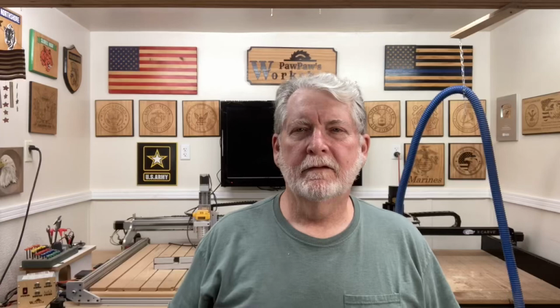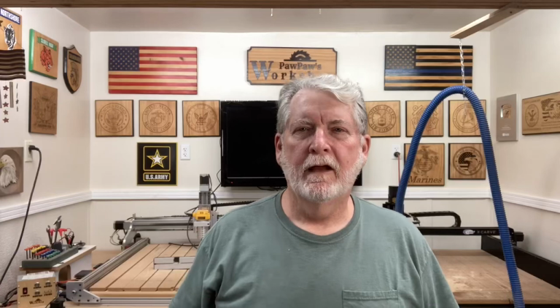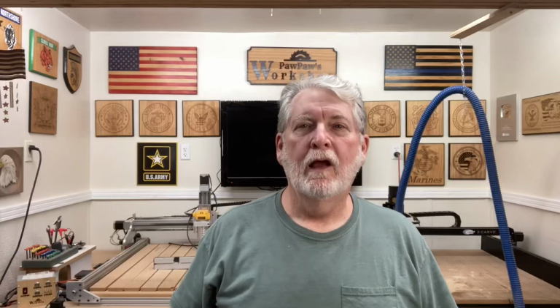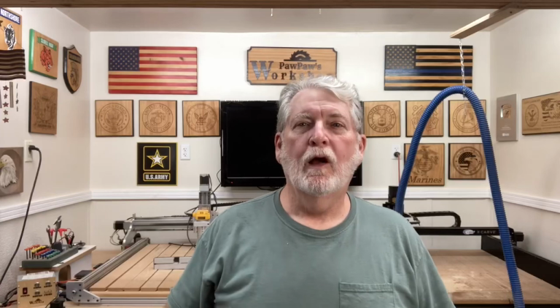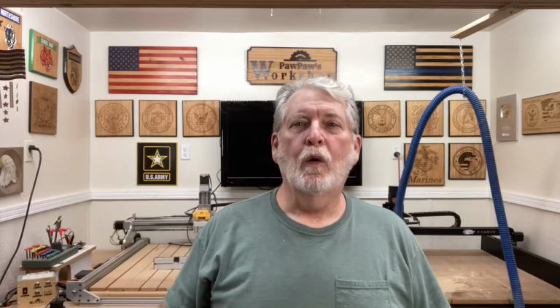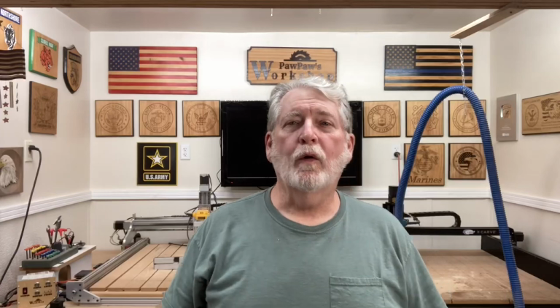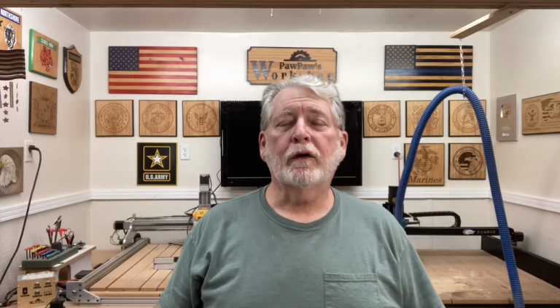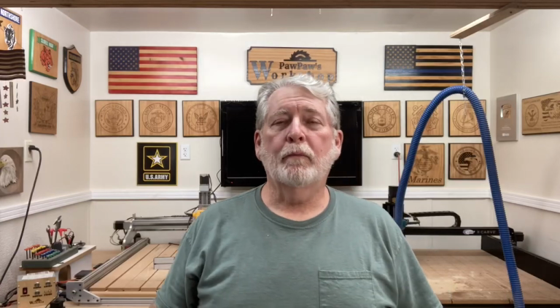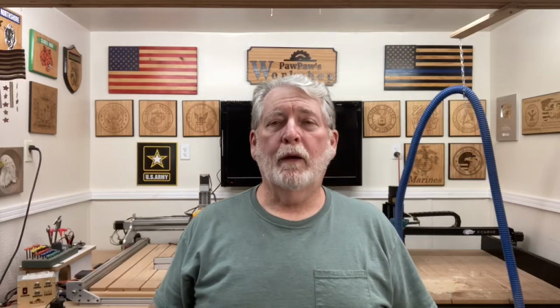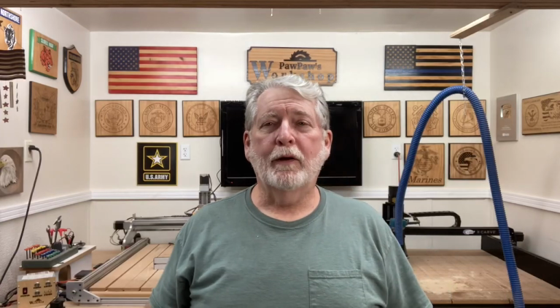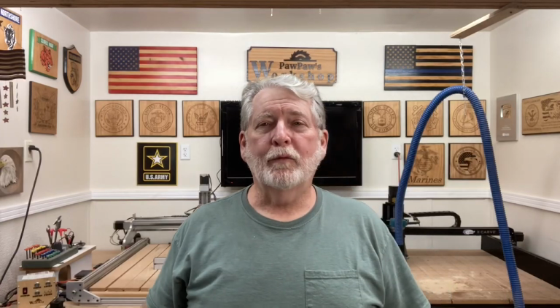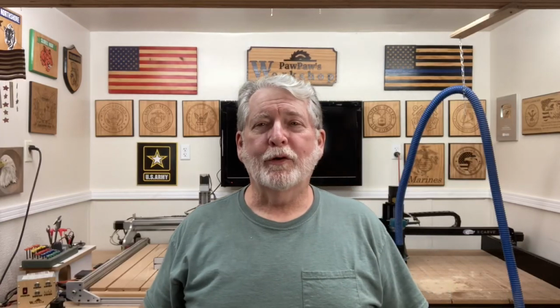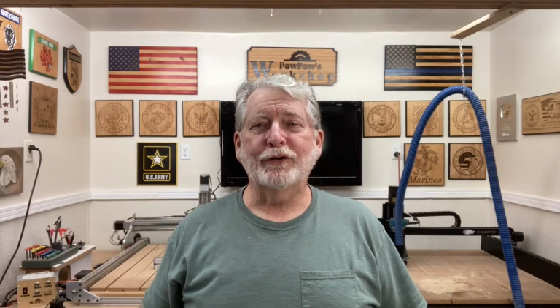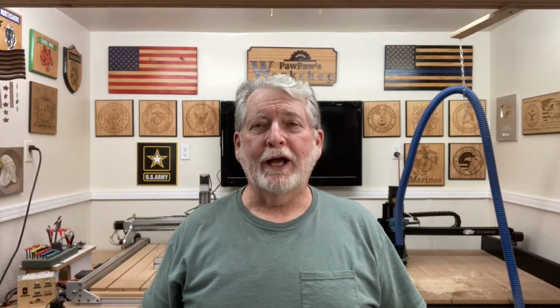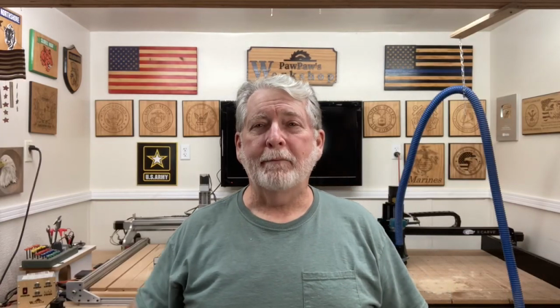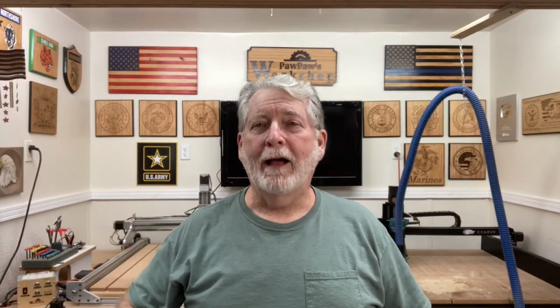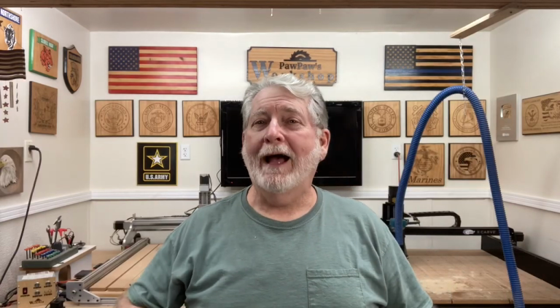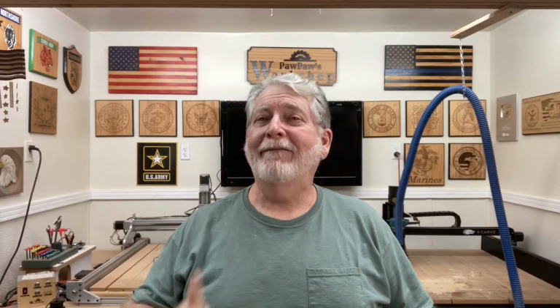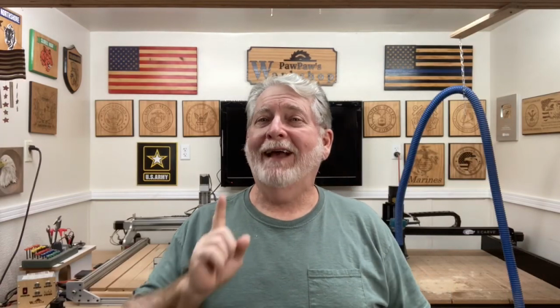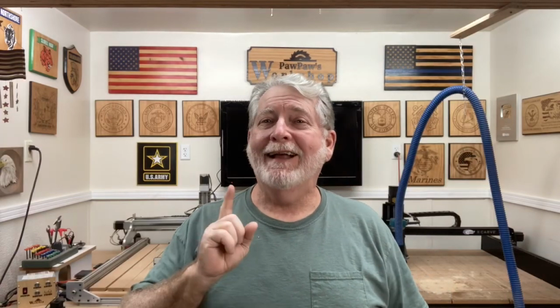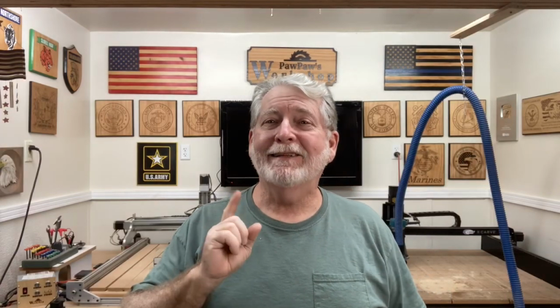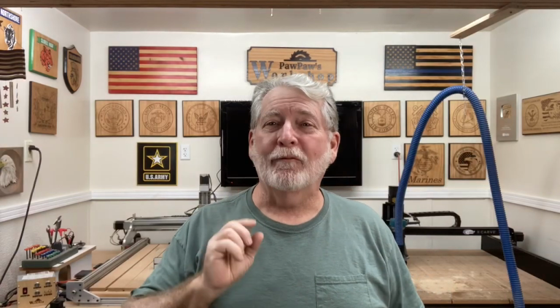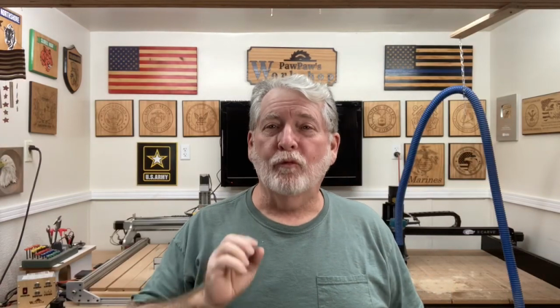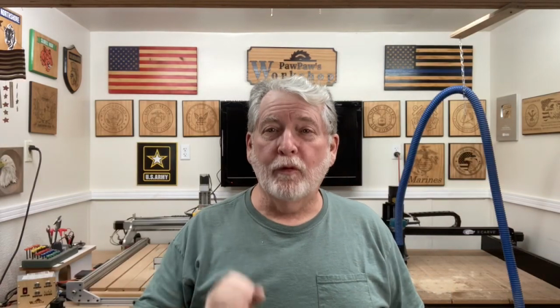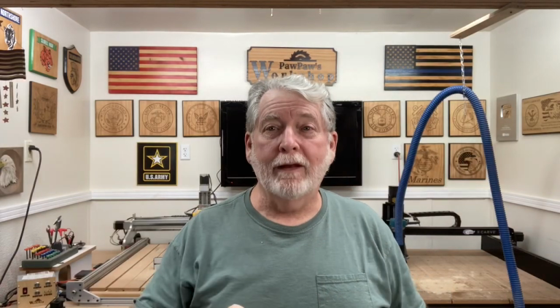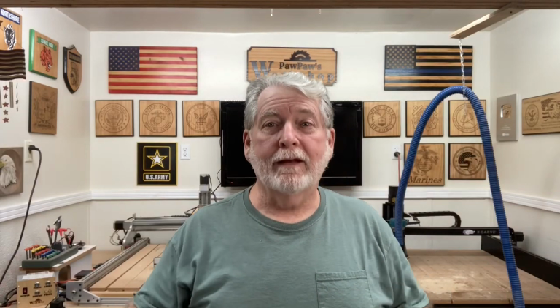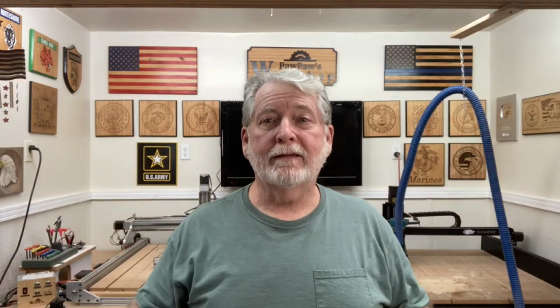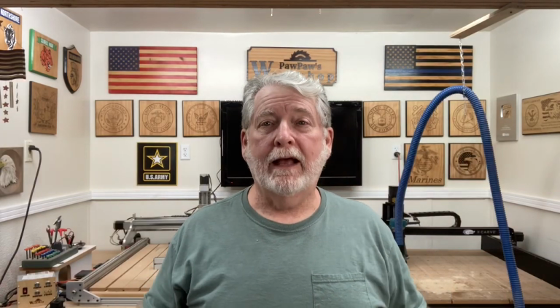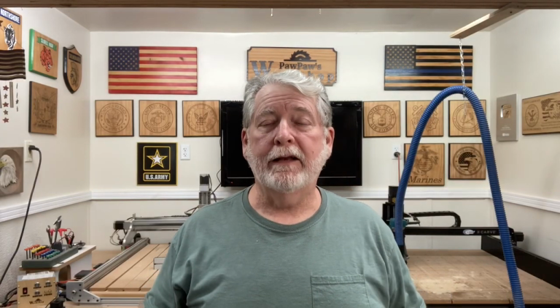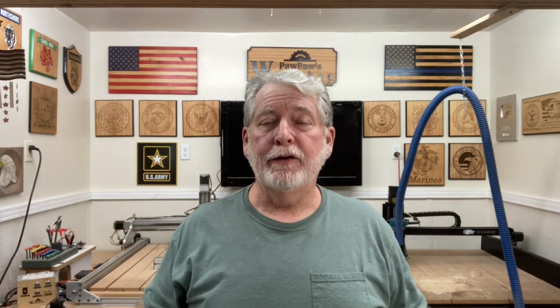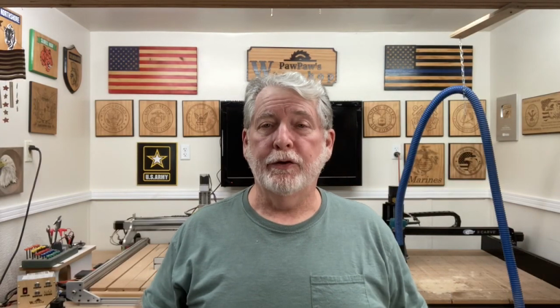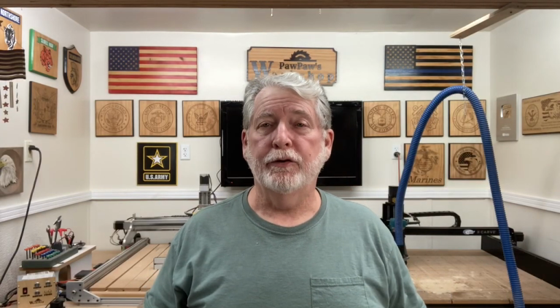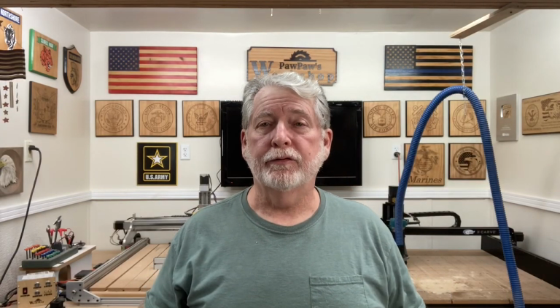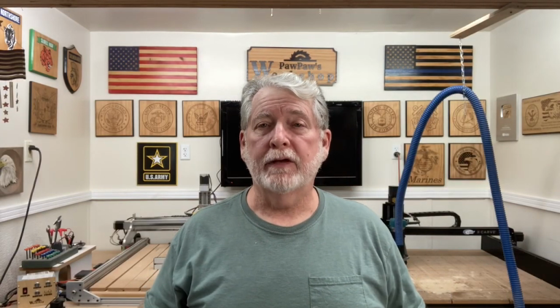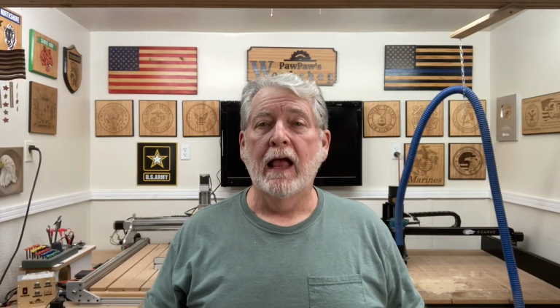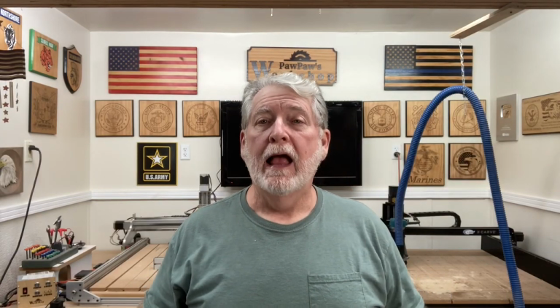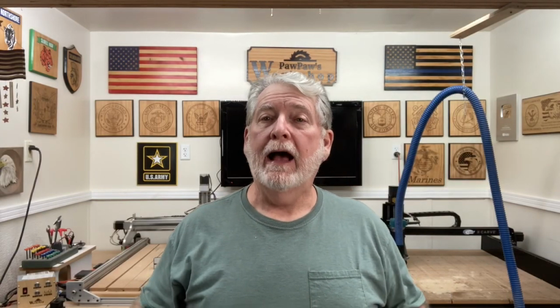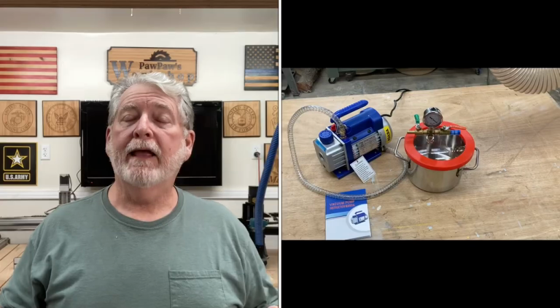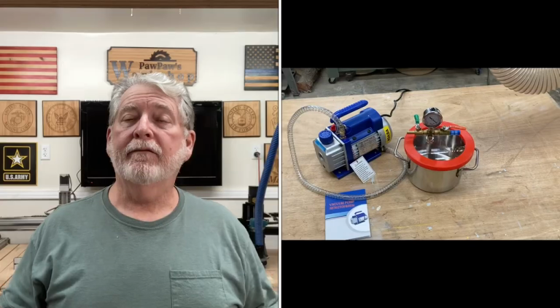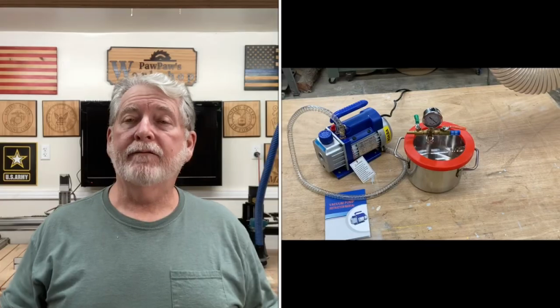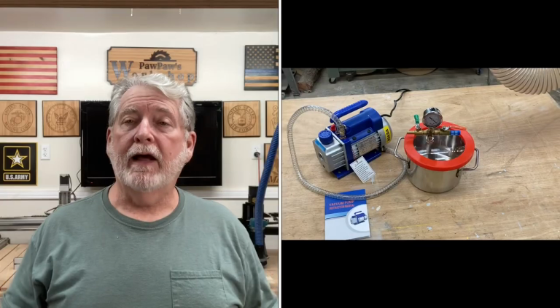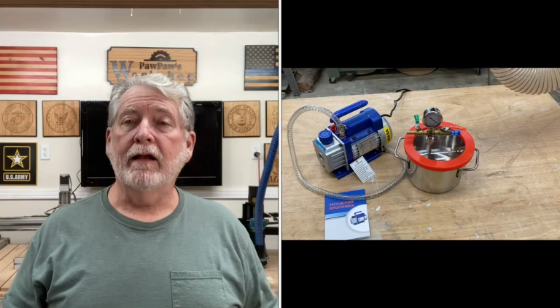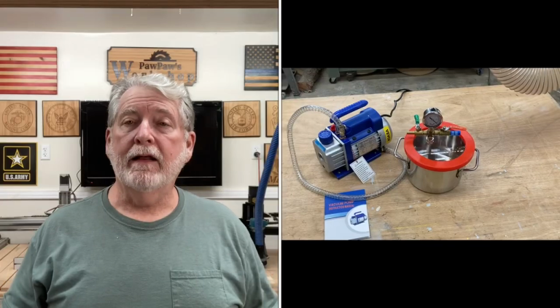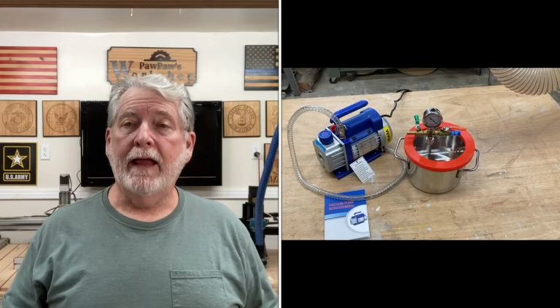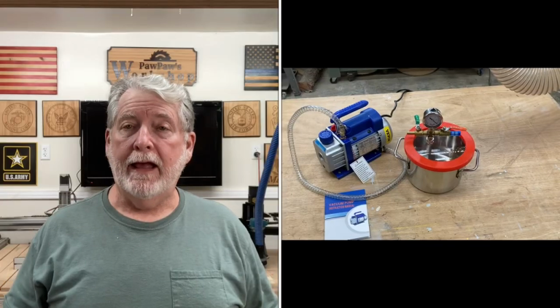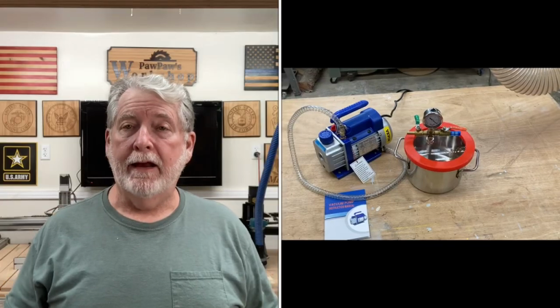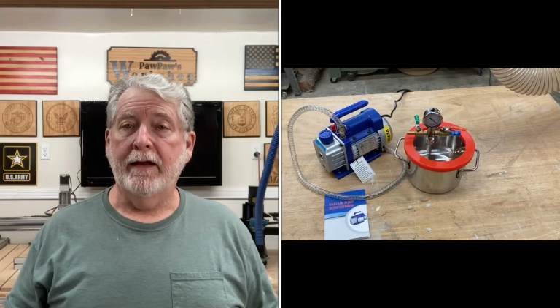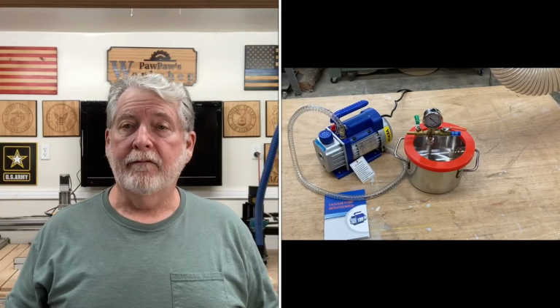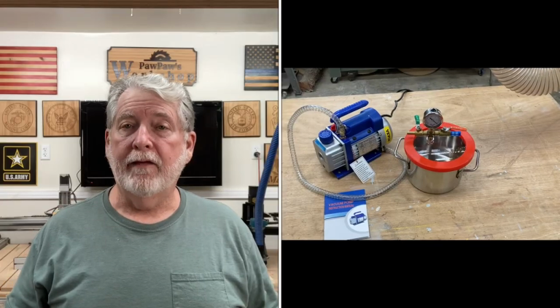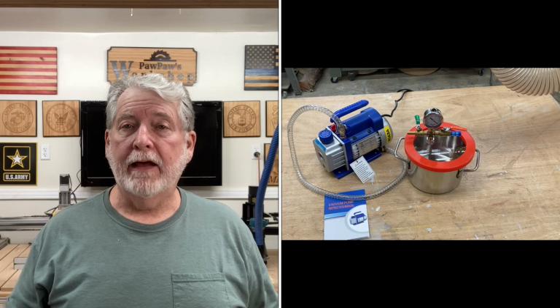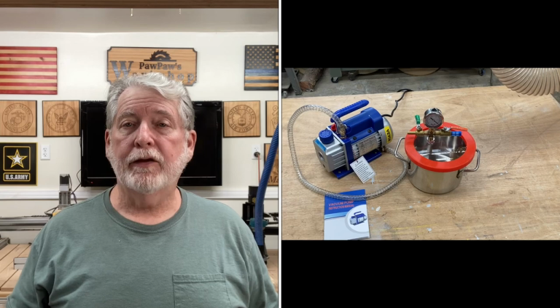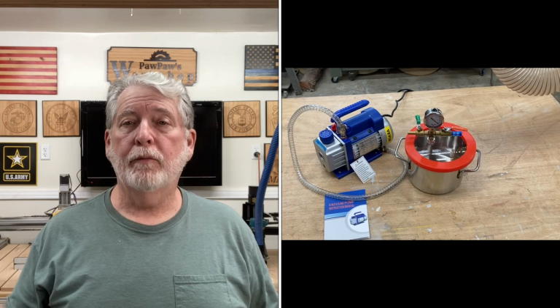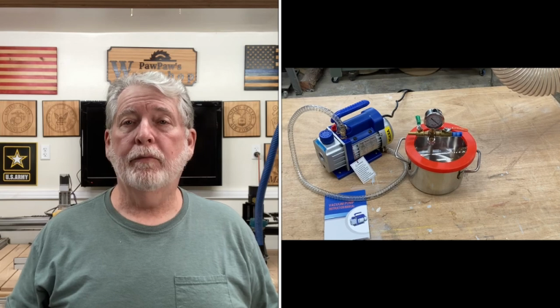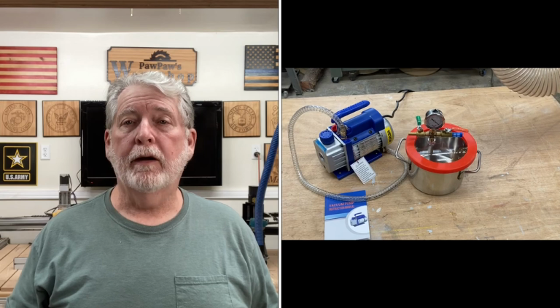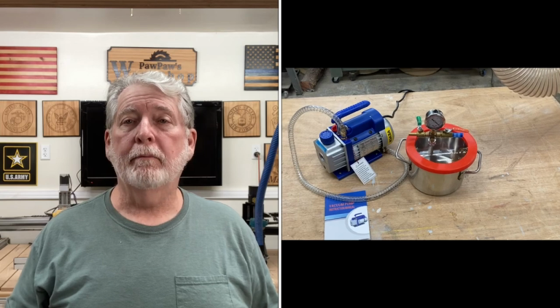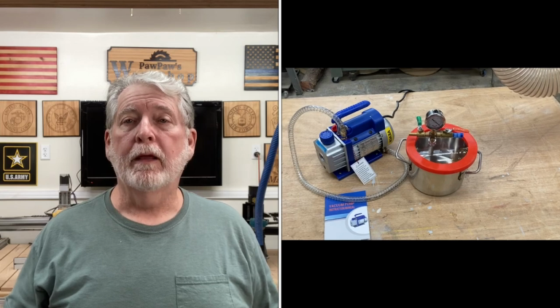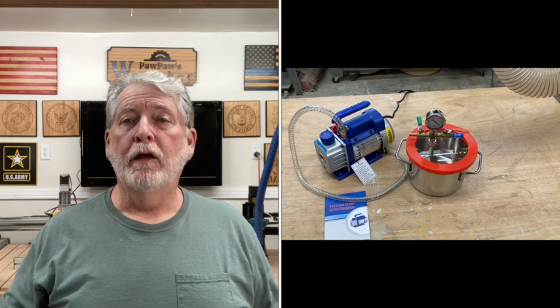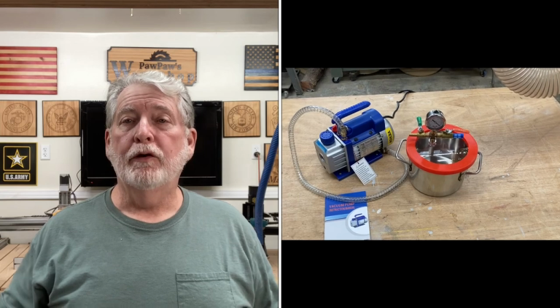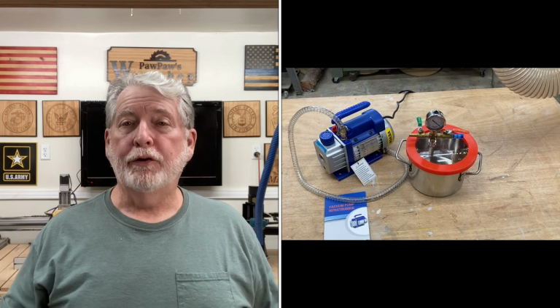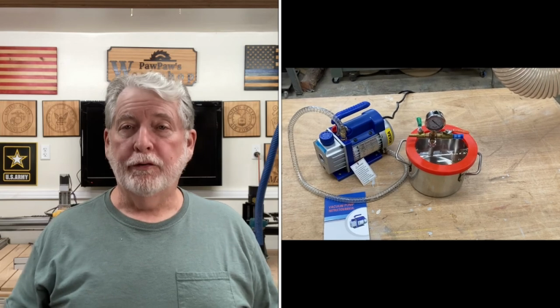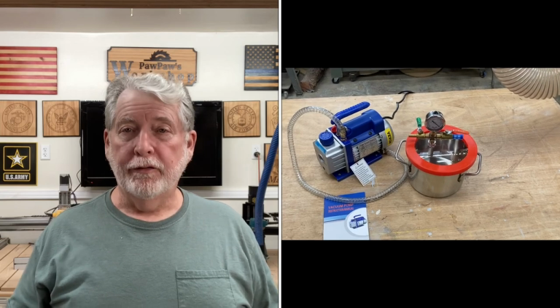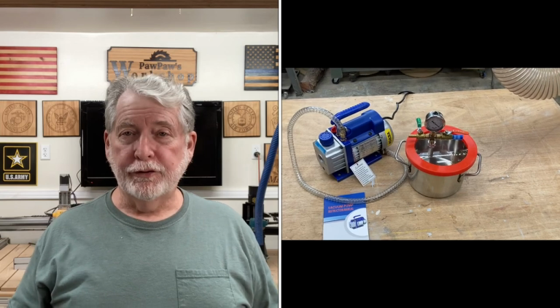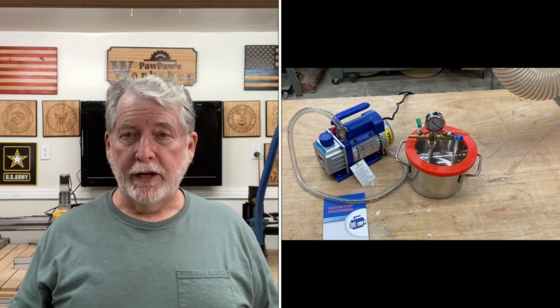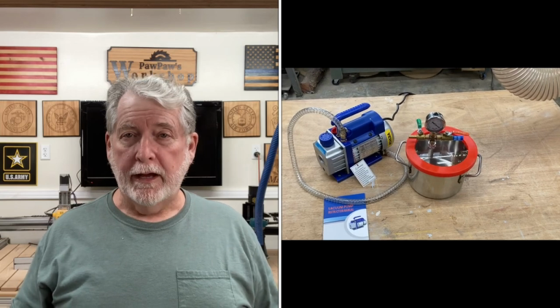Welcome to Pawpaw's Workshop. I've got some real exciting news. I have finally added a vacuum pump to the shop.